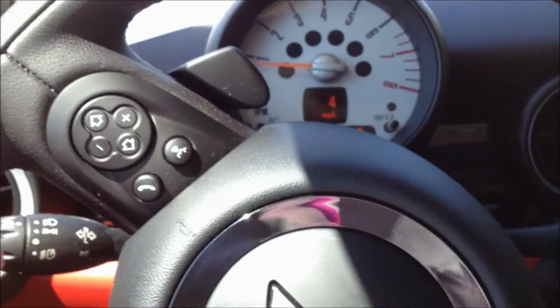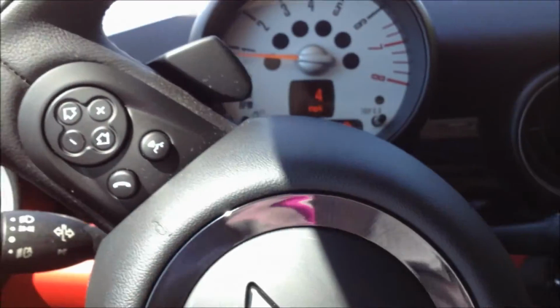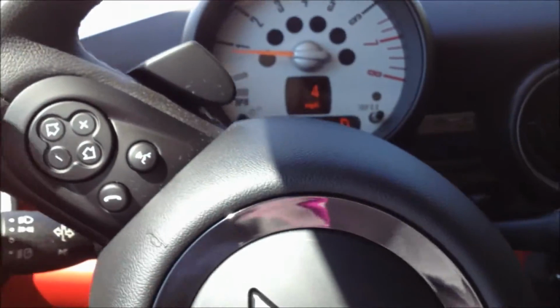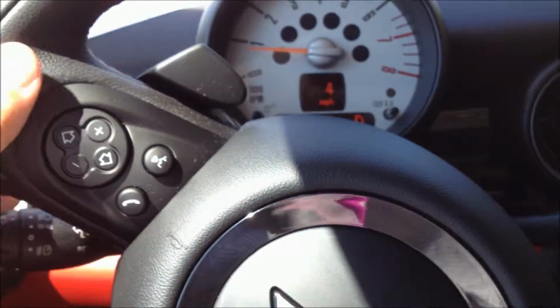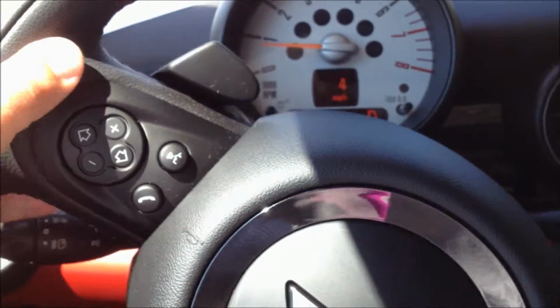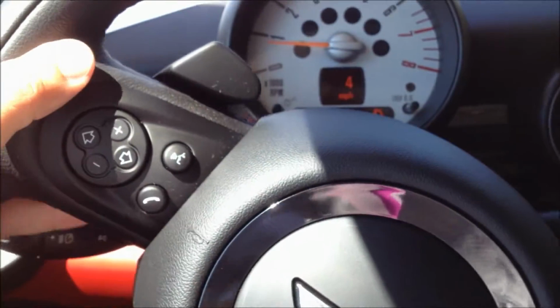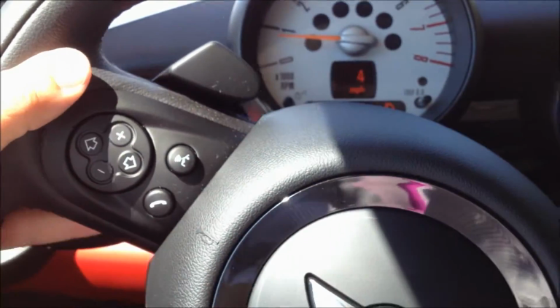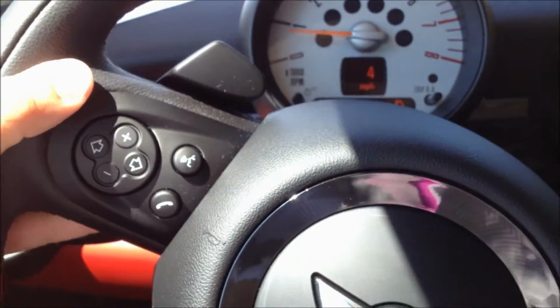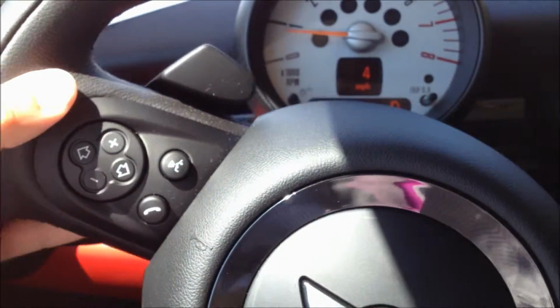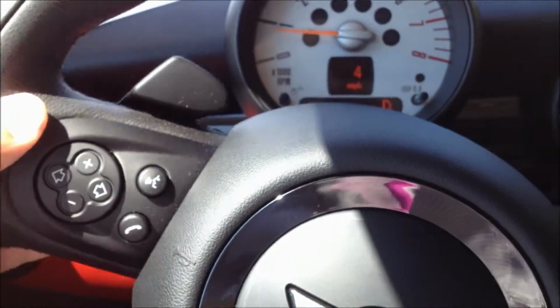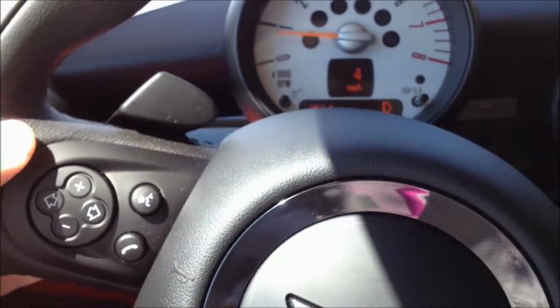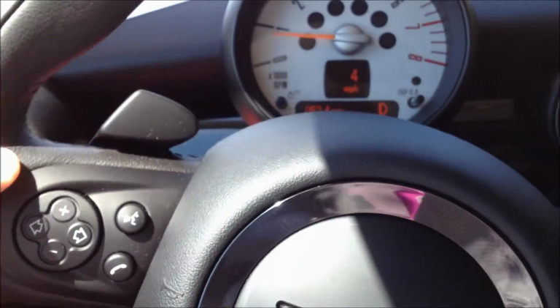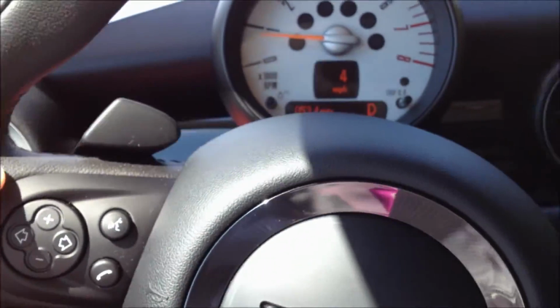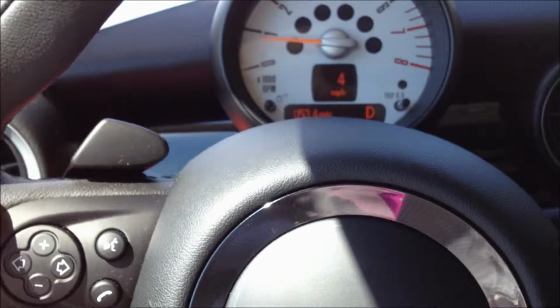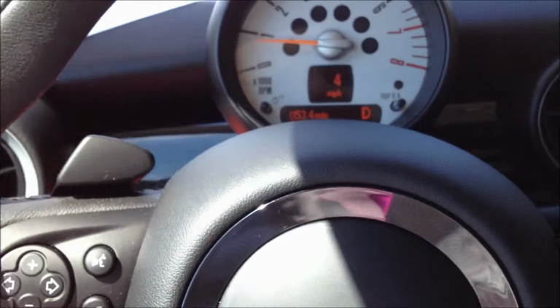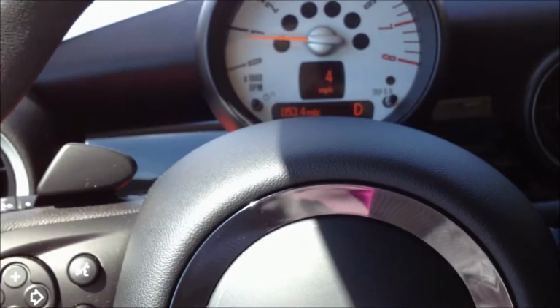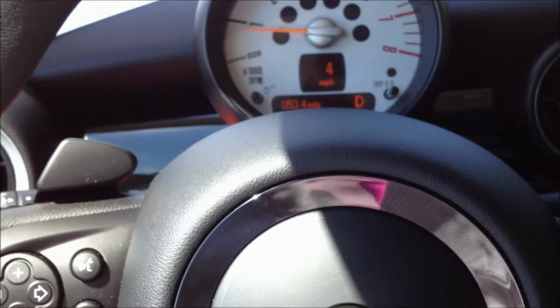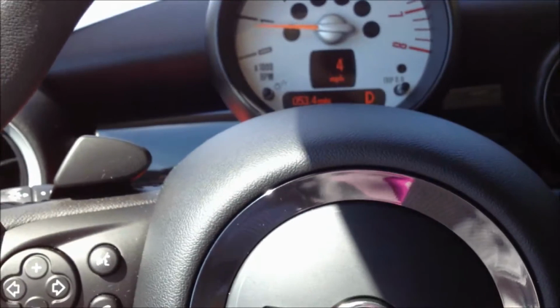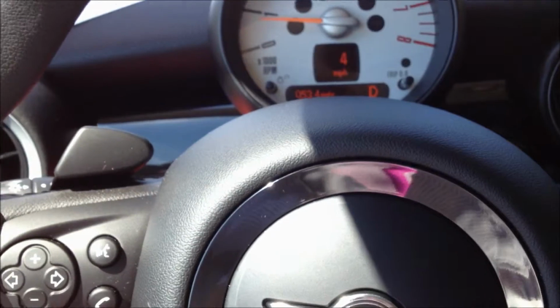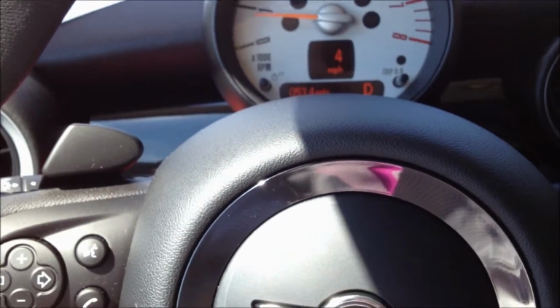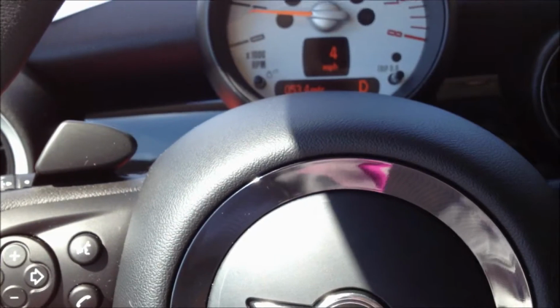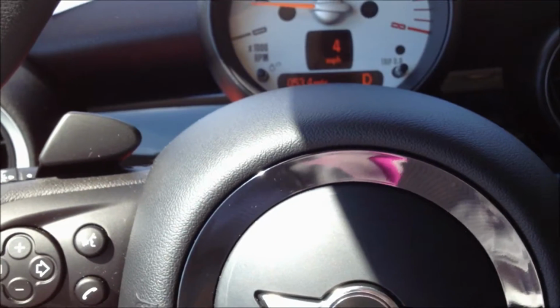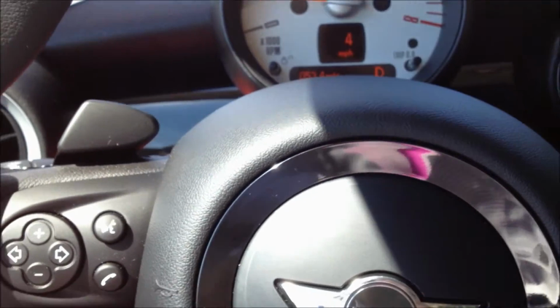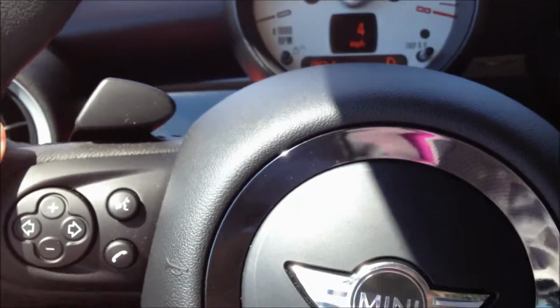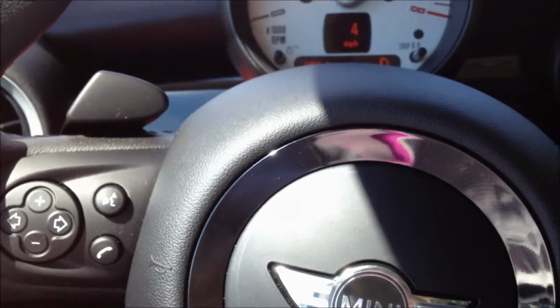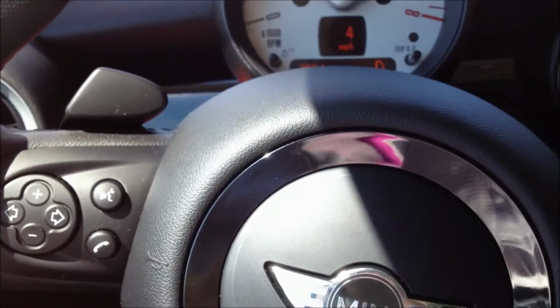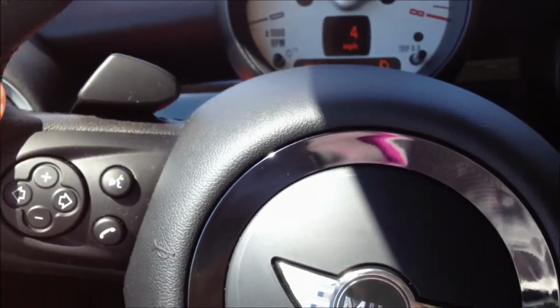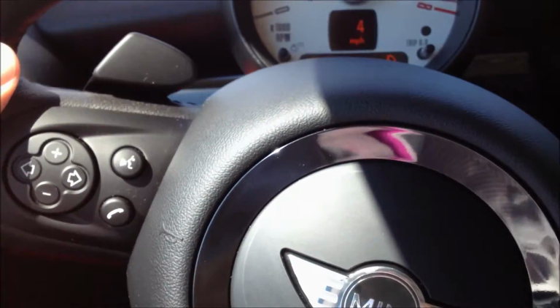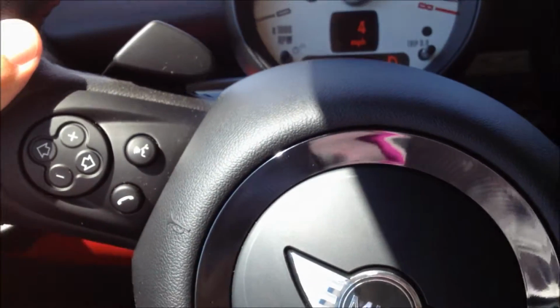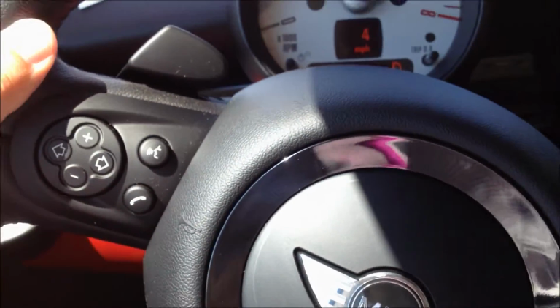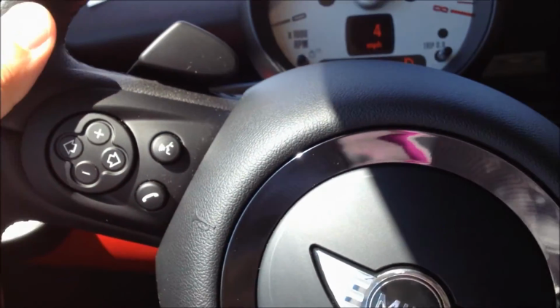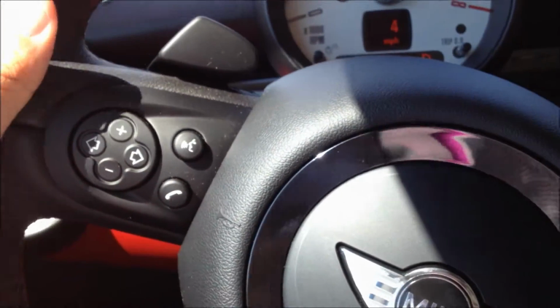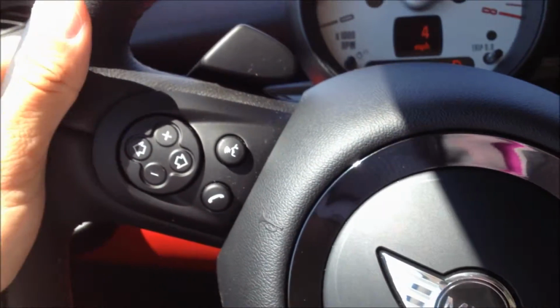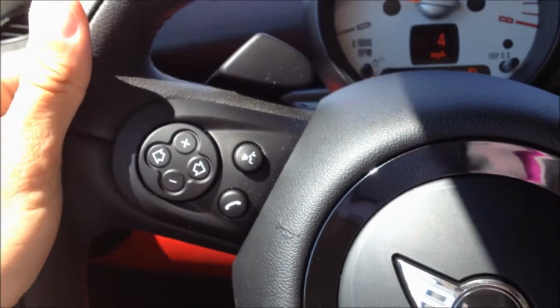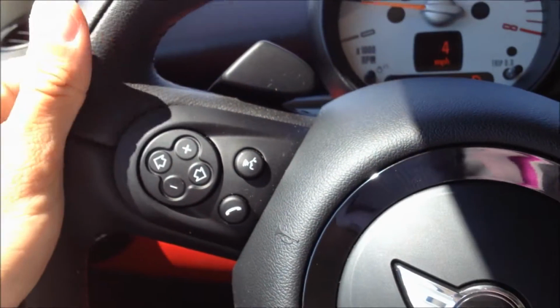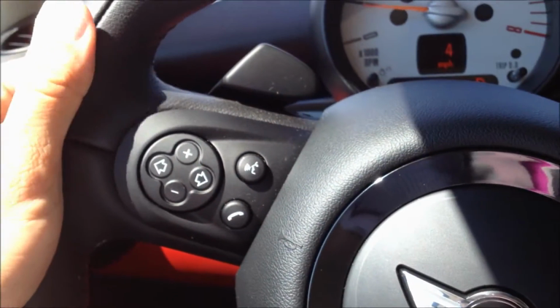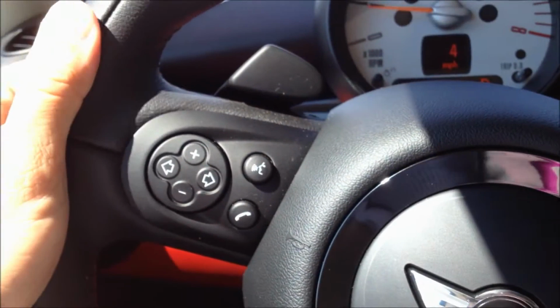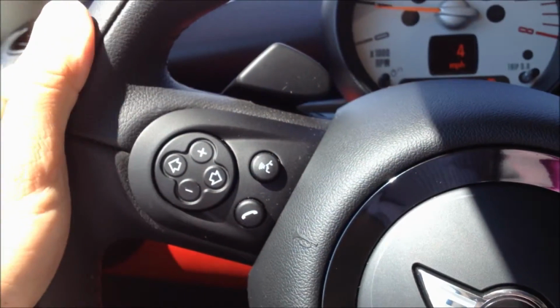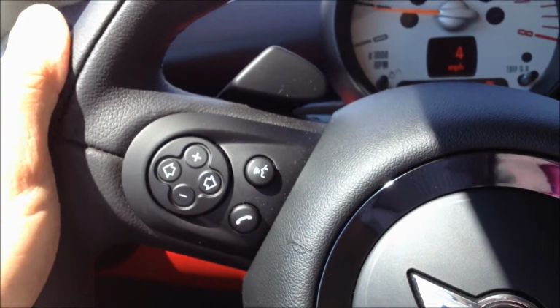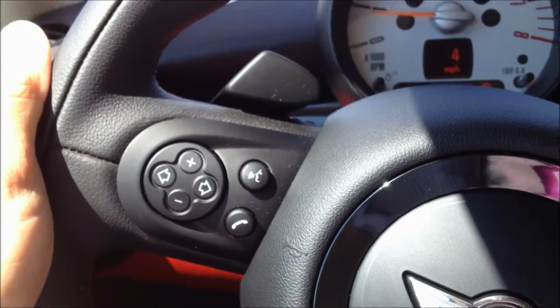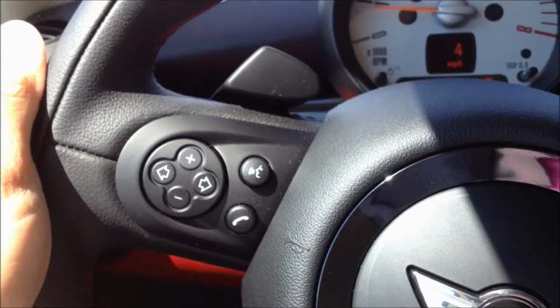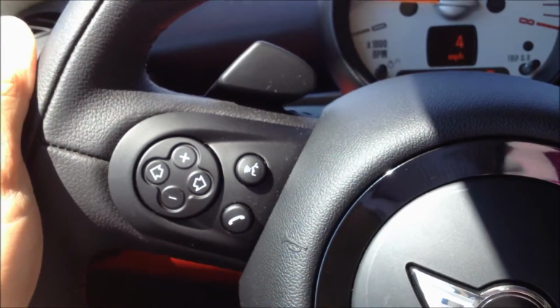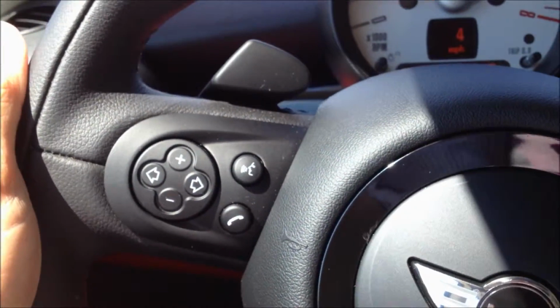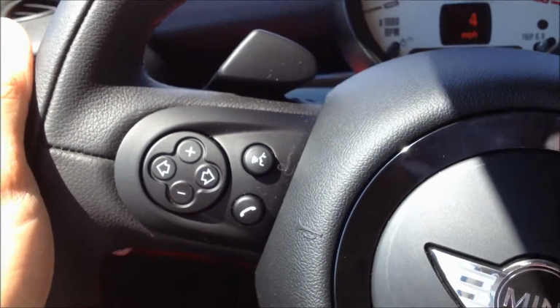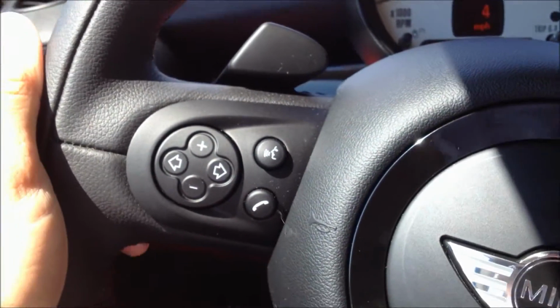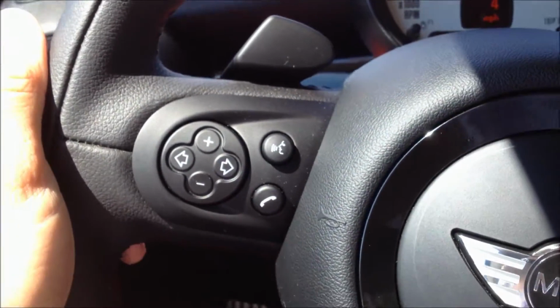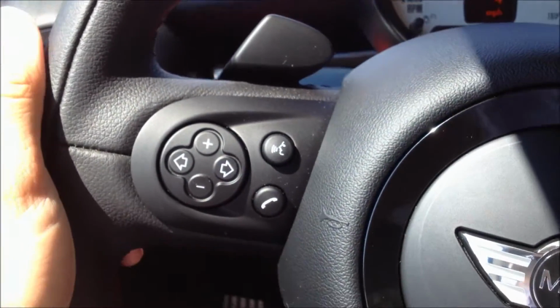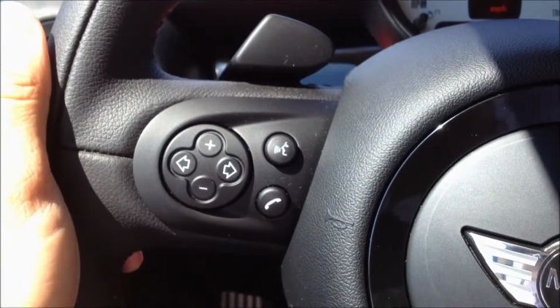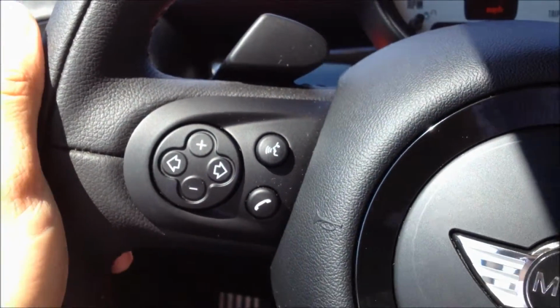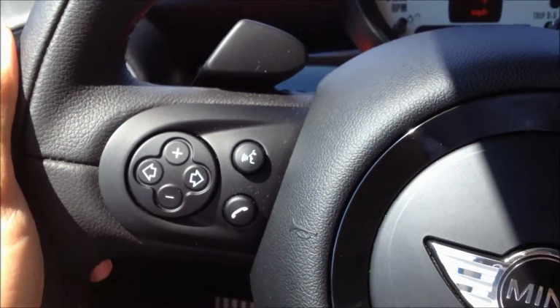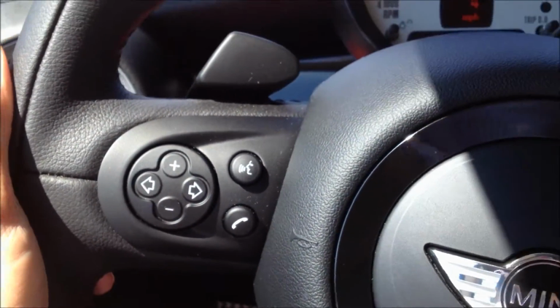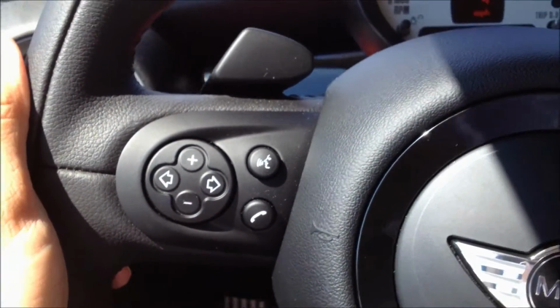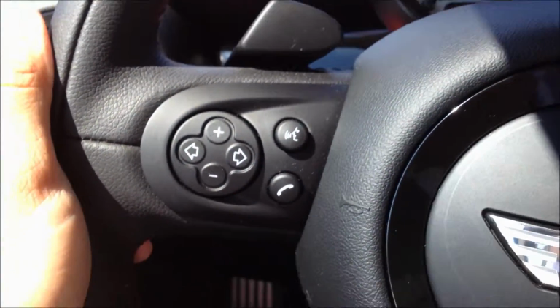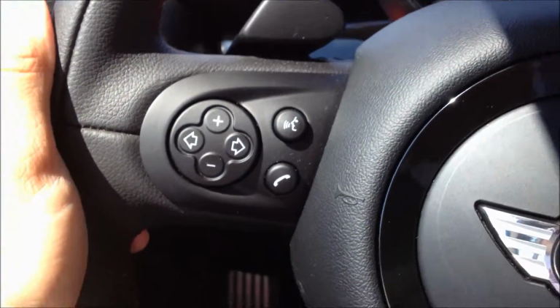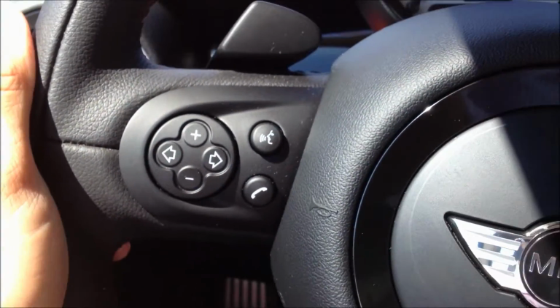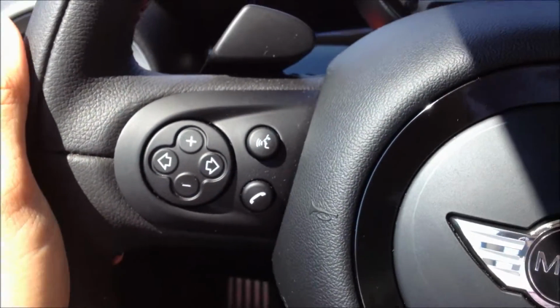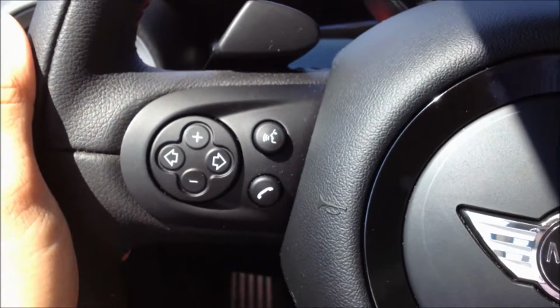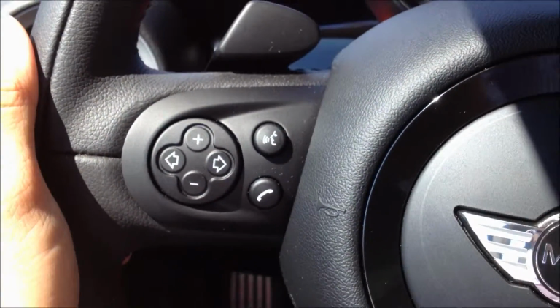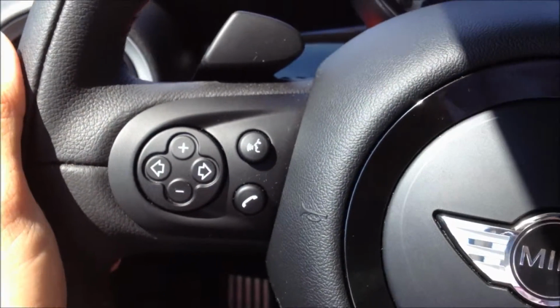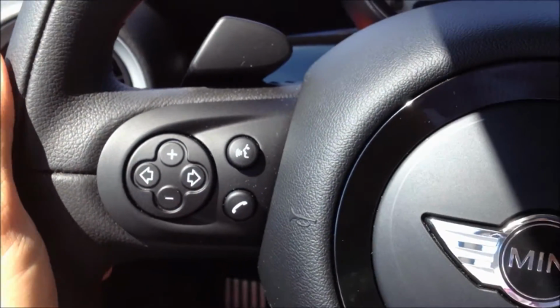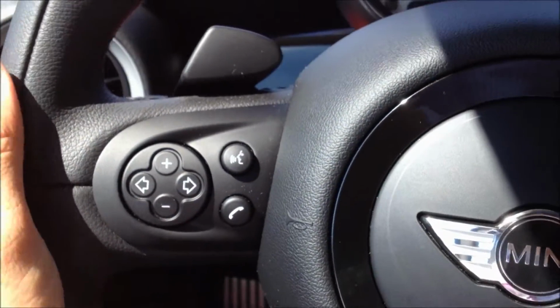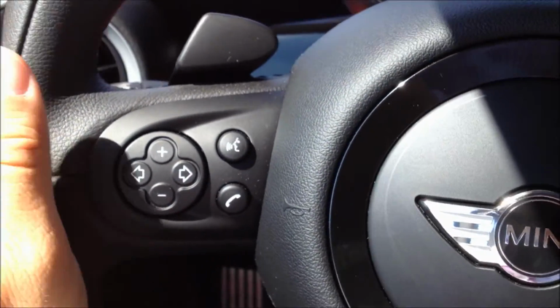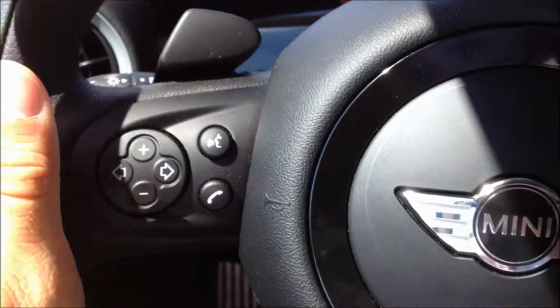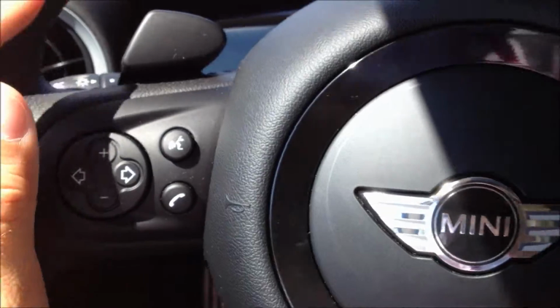This vehicle also comes with paddle shifters and all of your controls on the steering wheel.